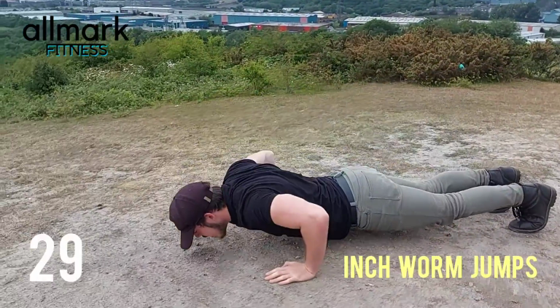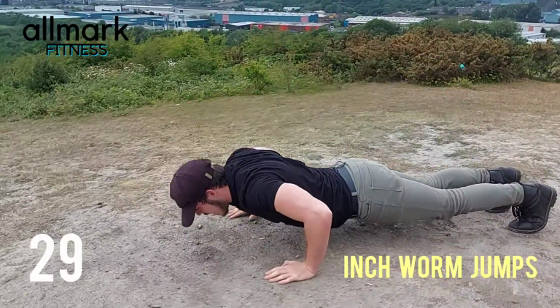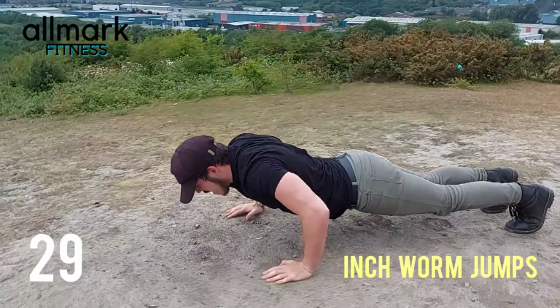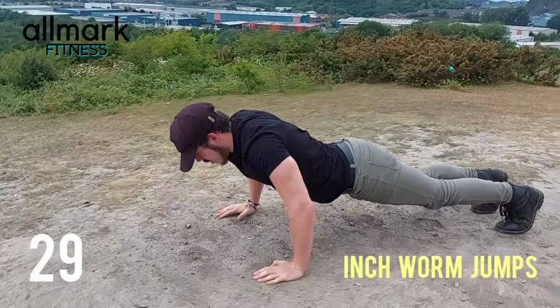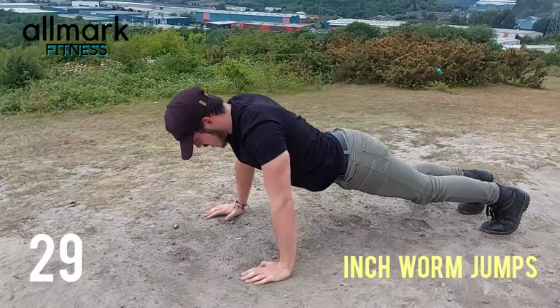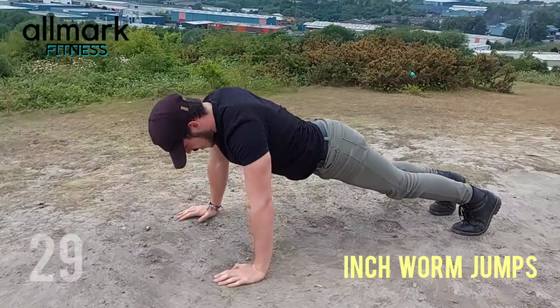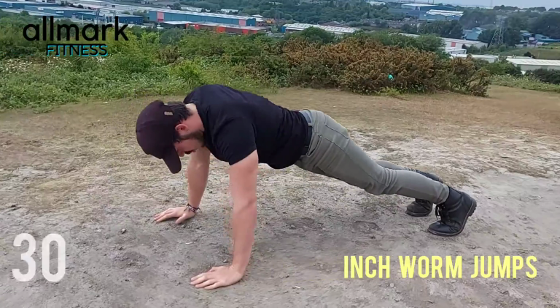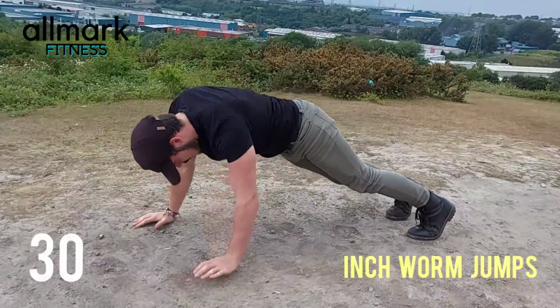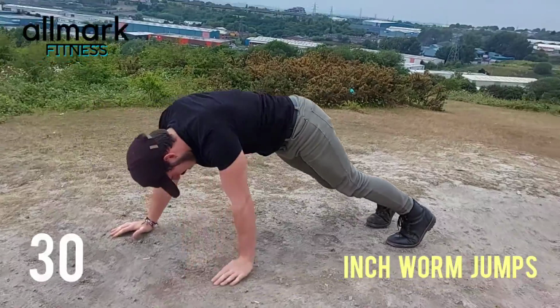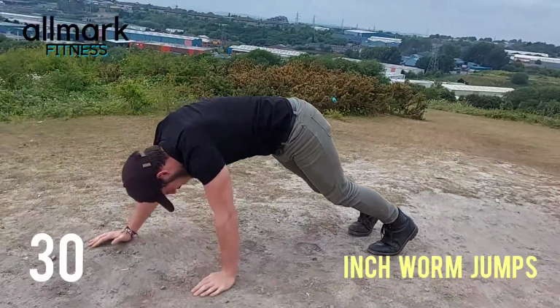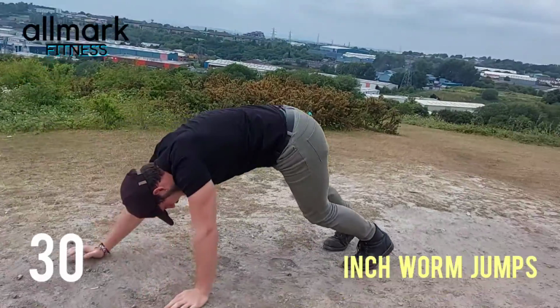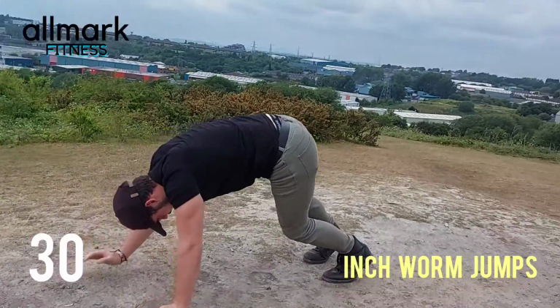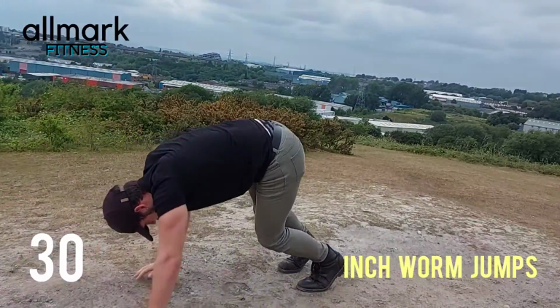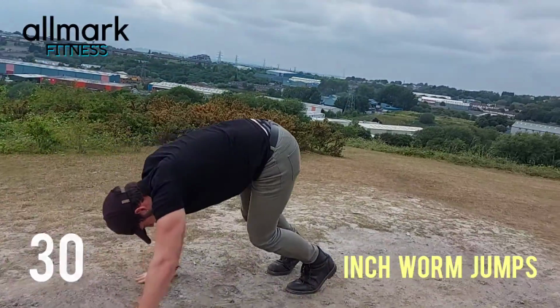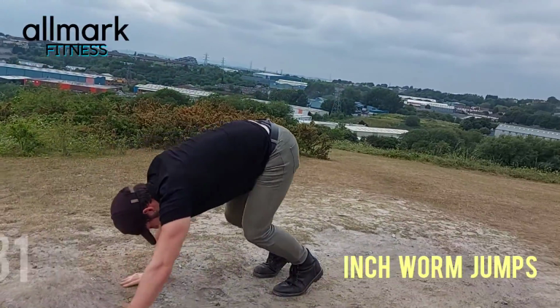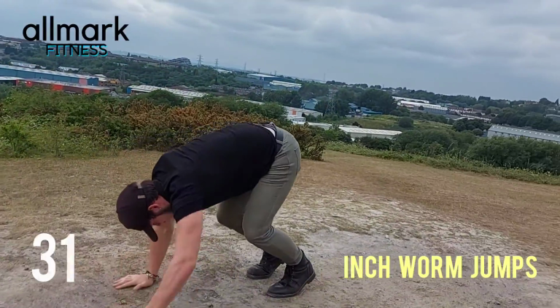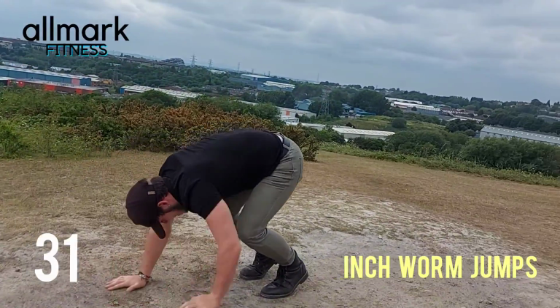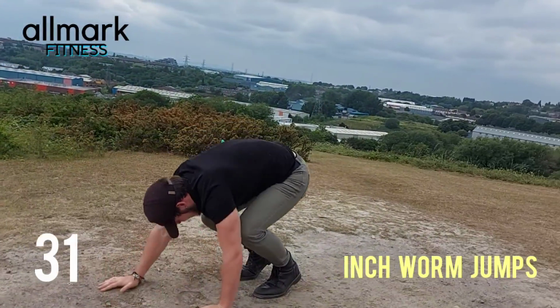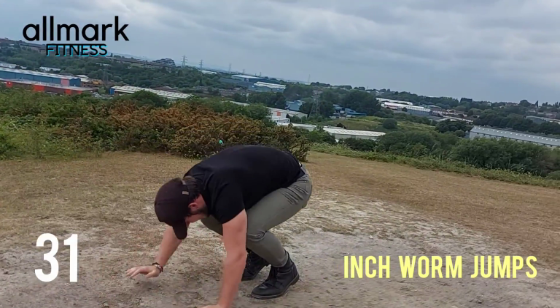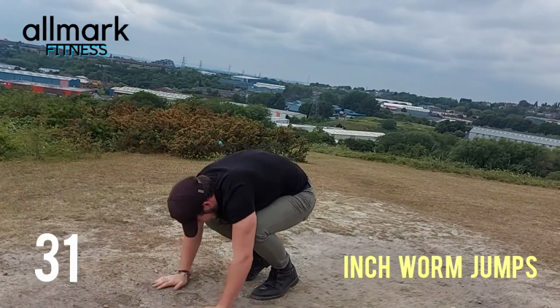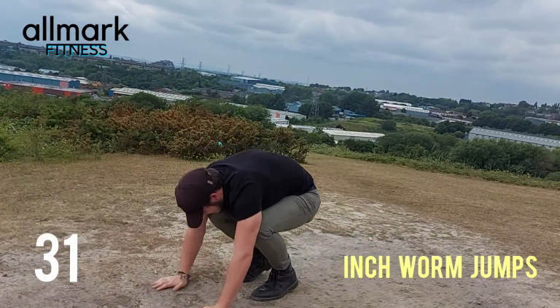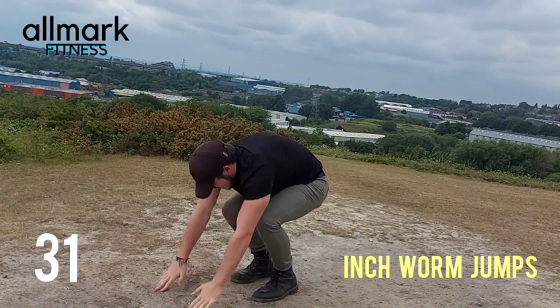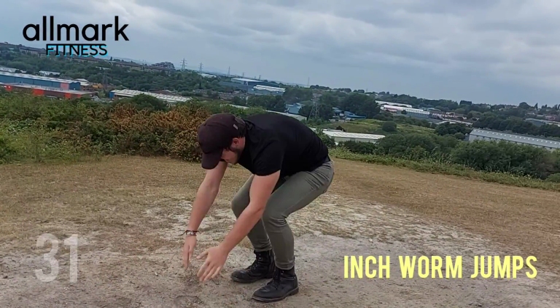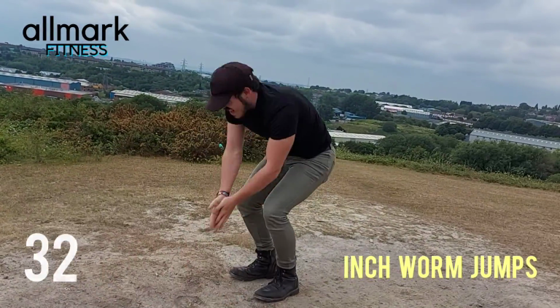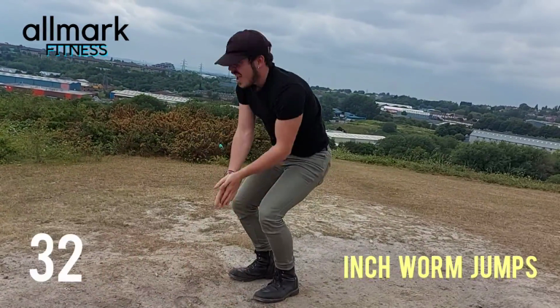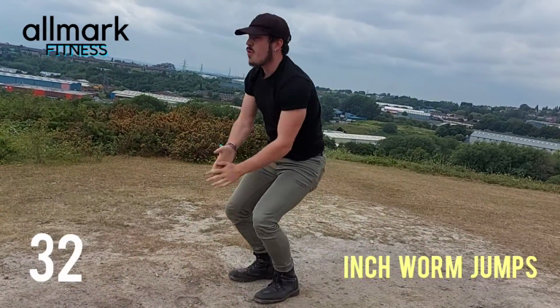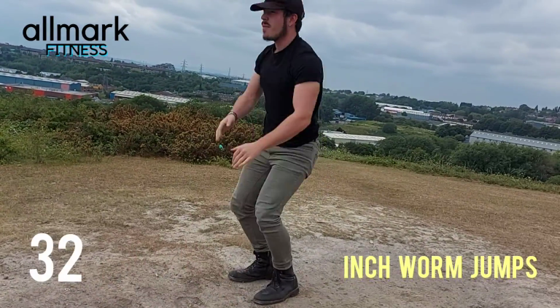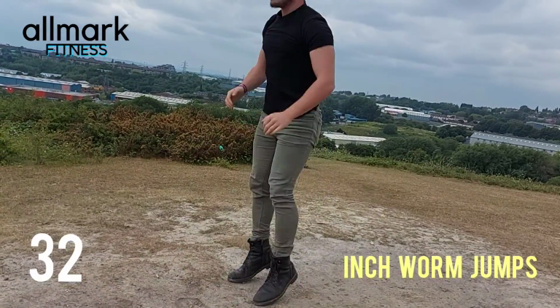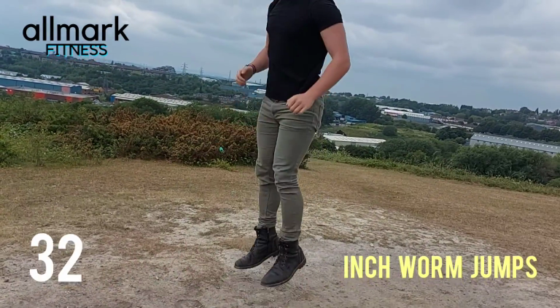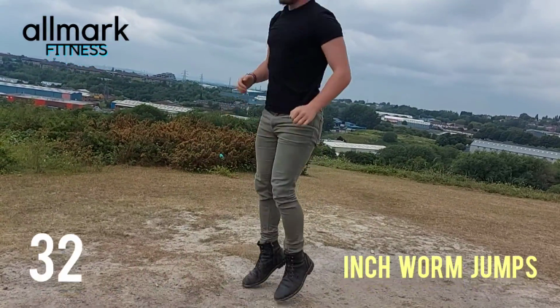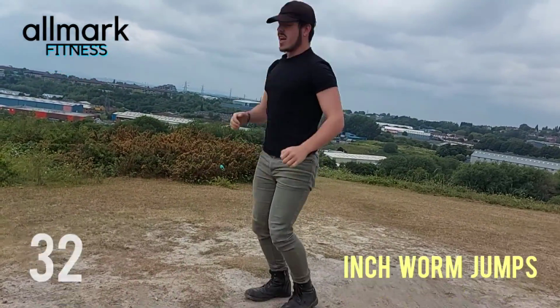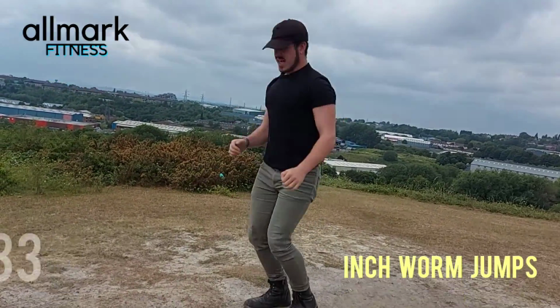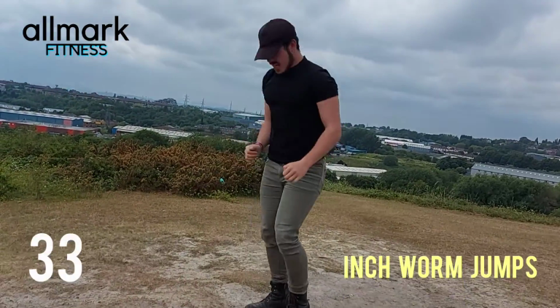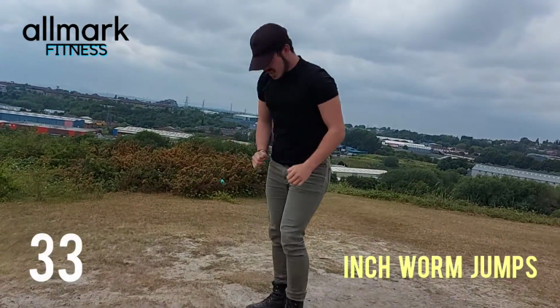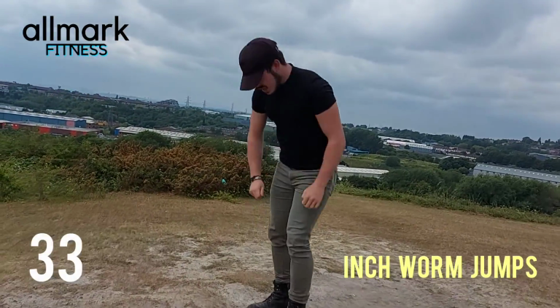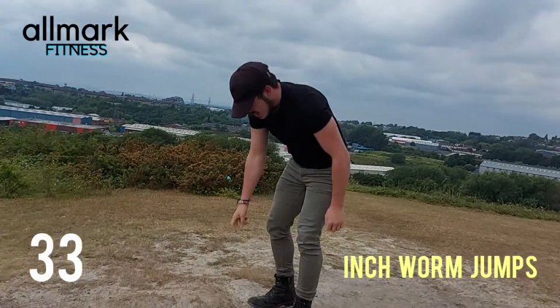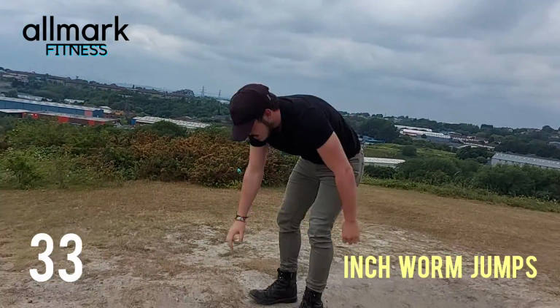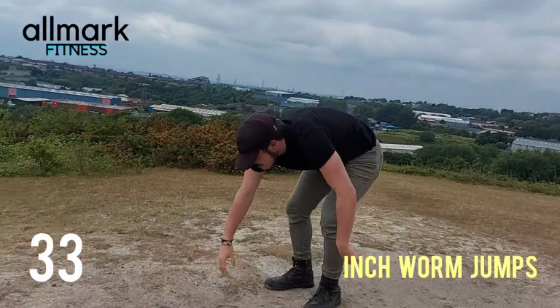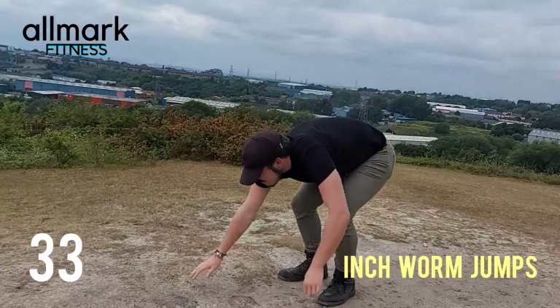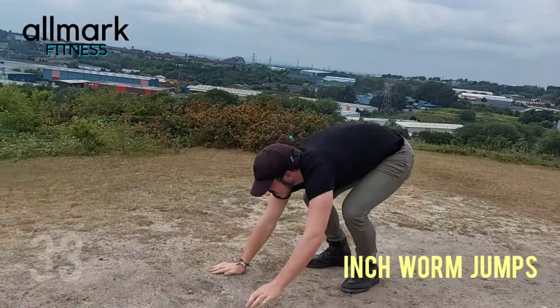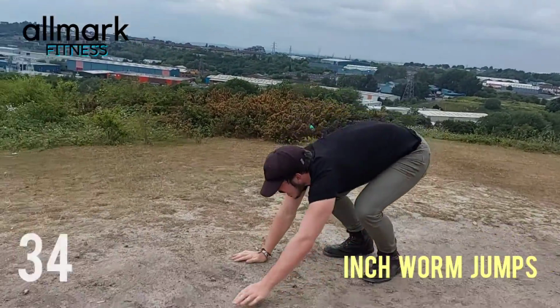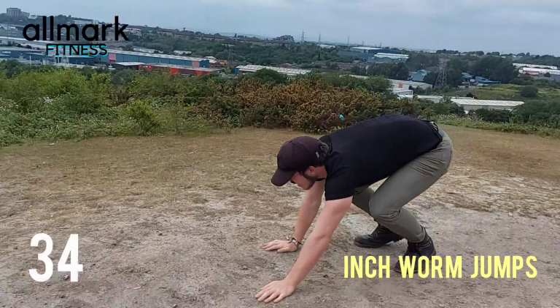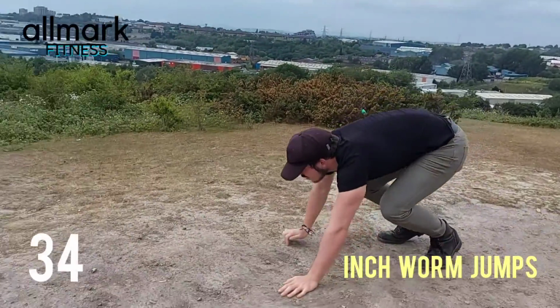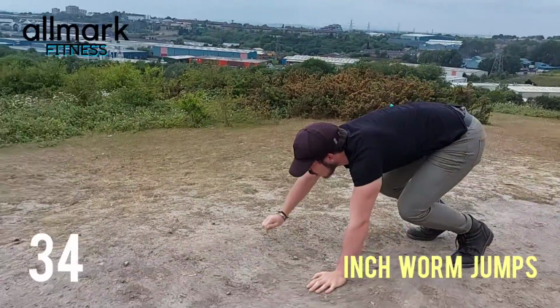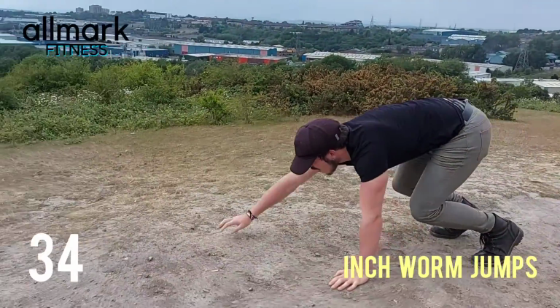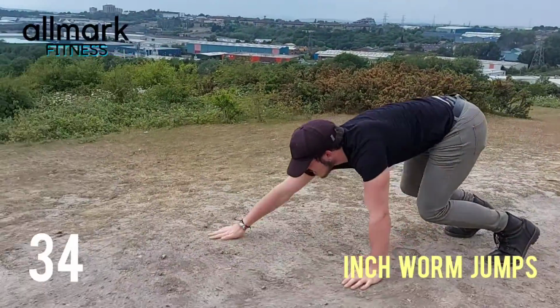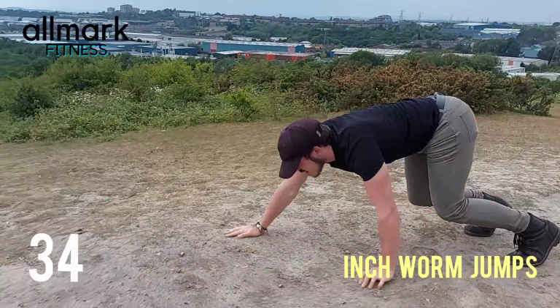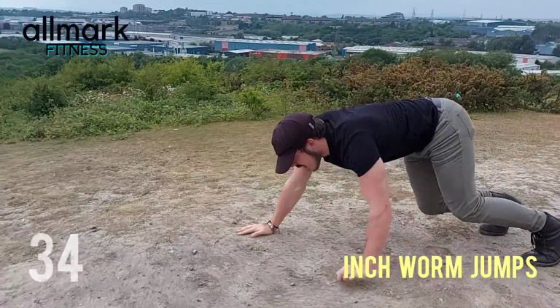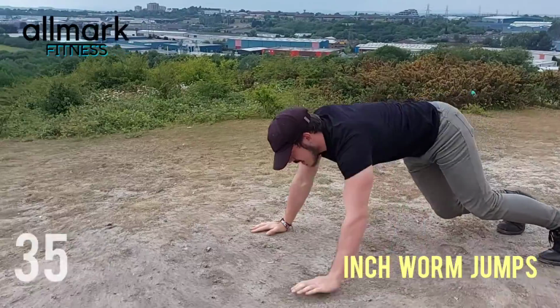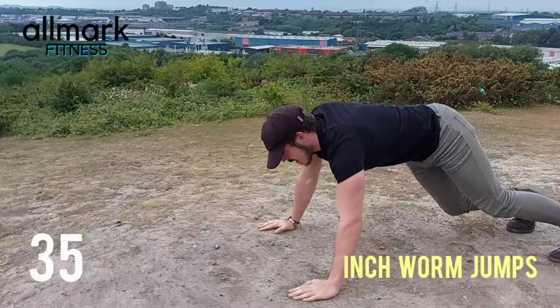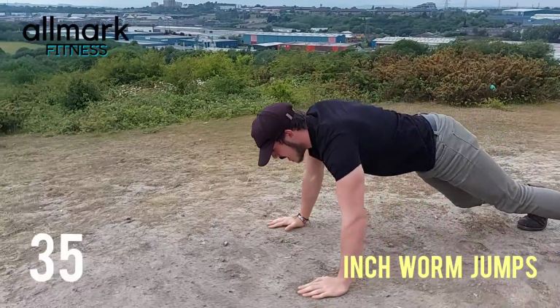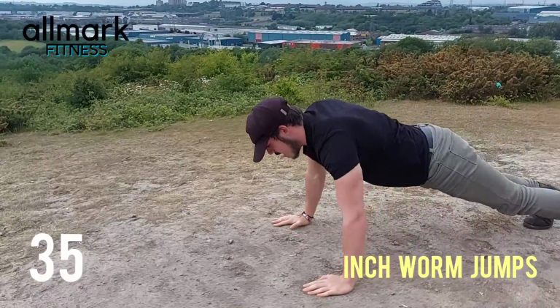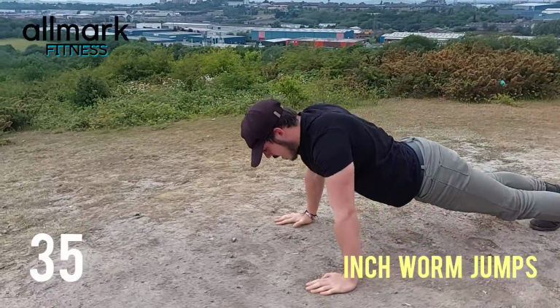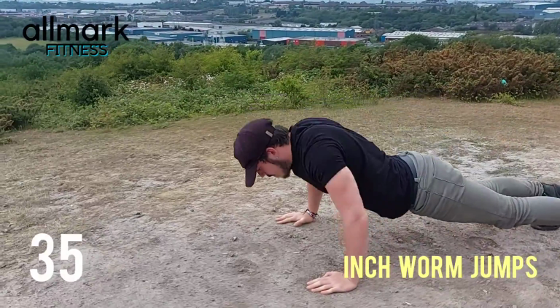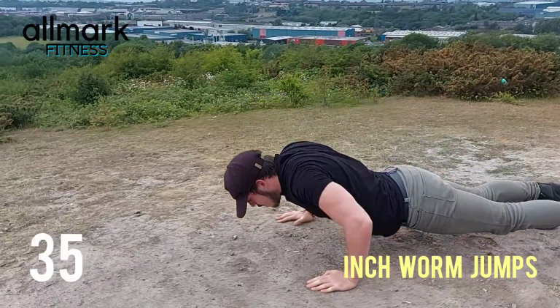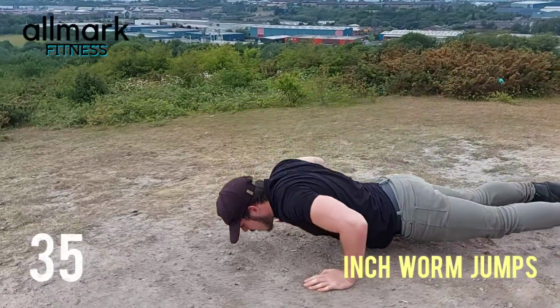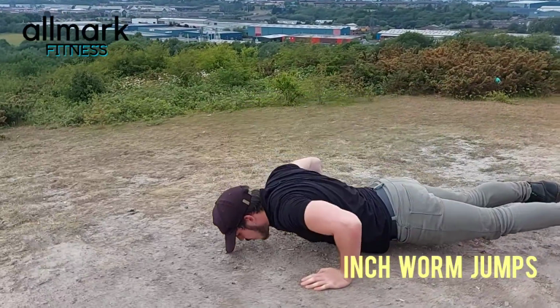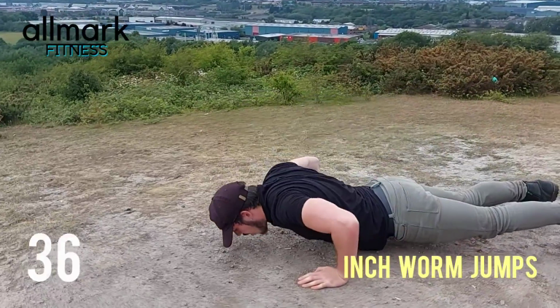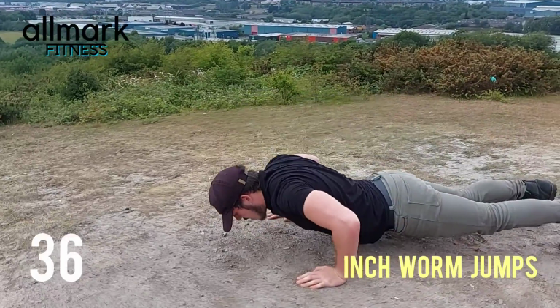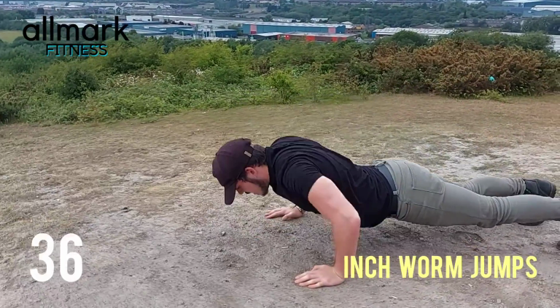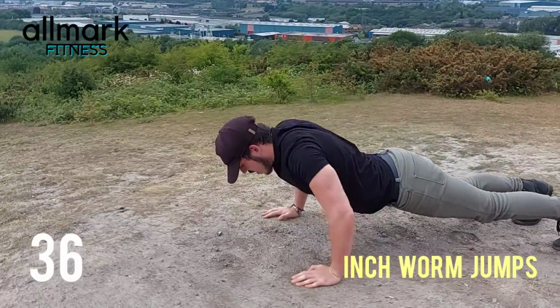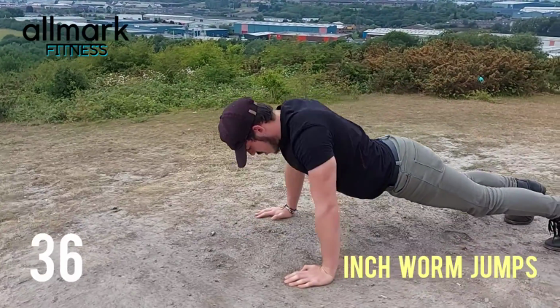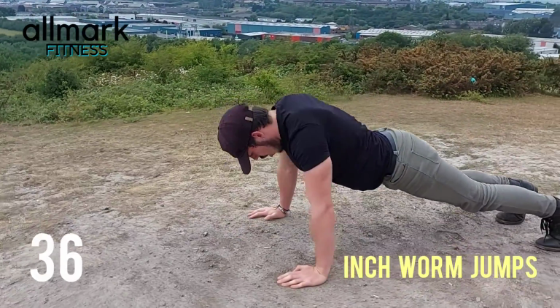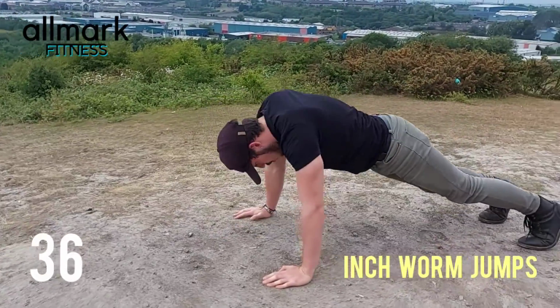Like I said, try to beat me. One minute of work, no rest, five minutes in total.